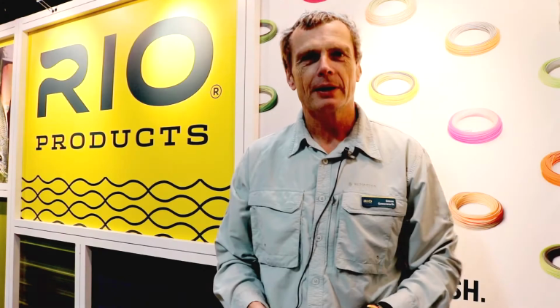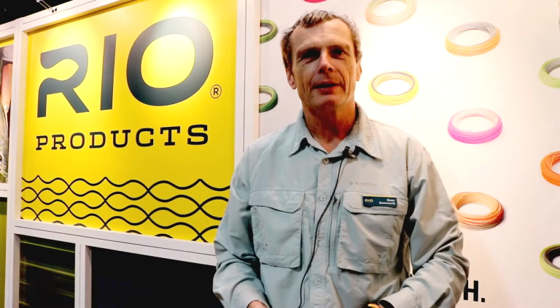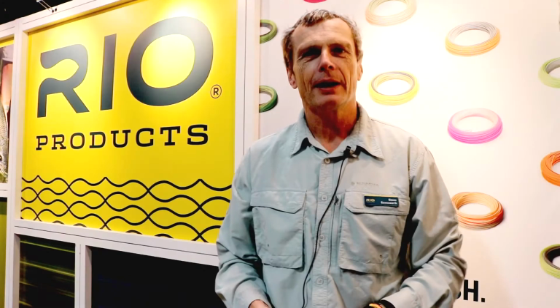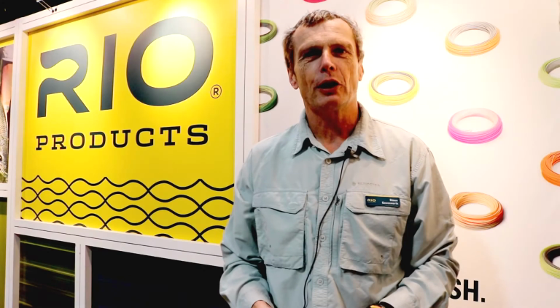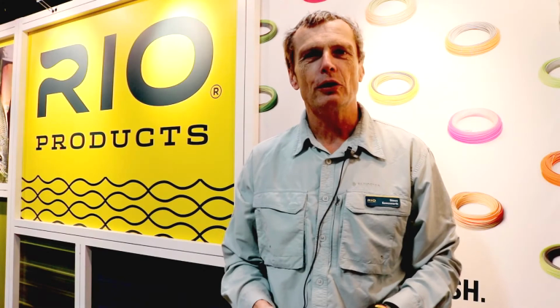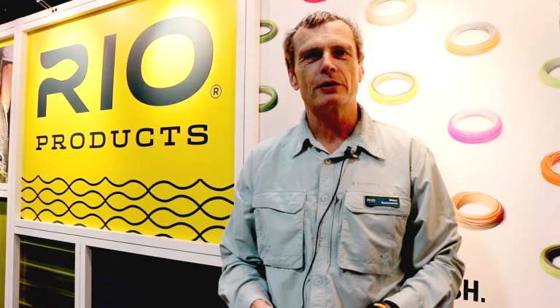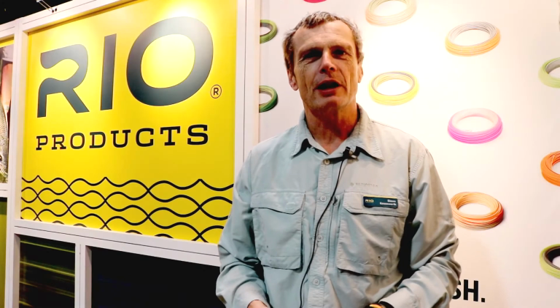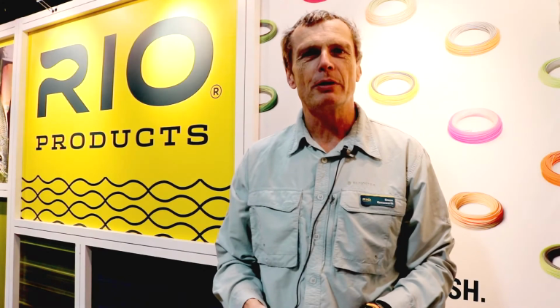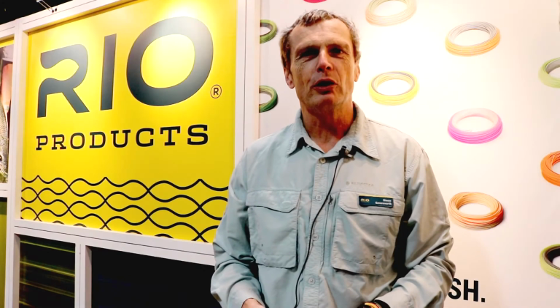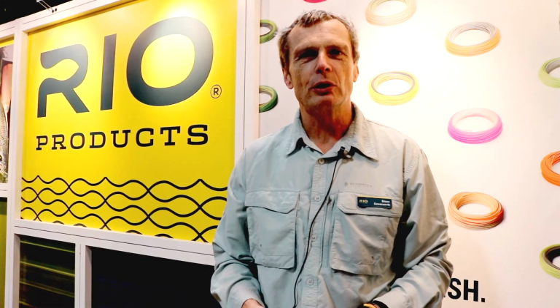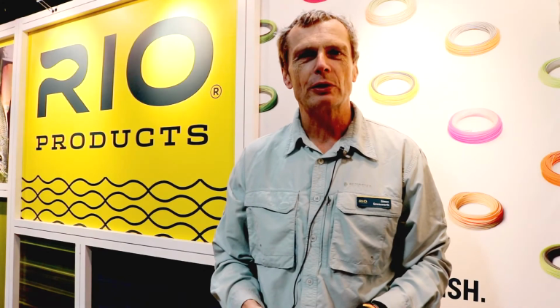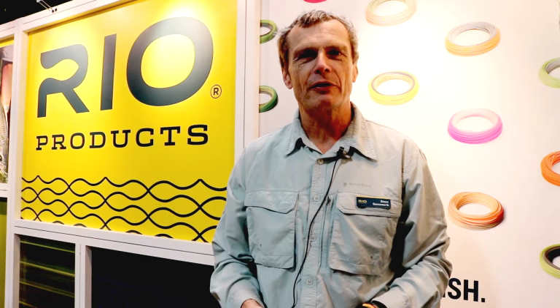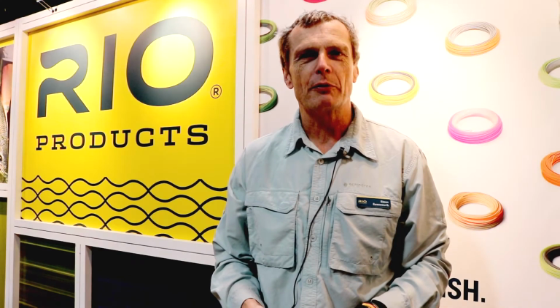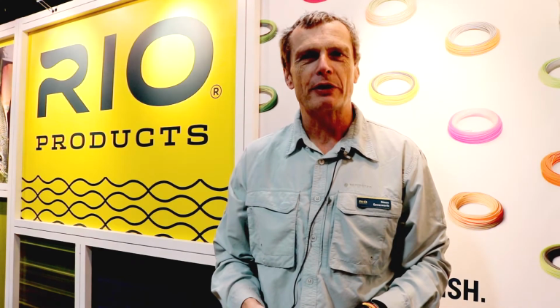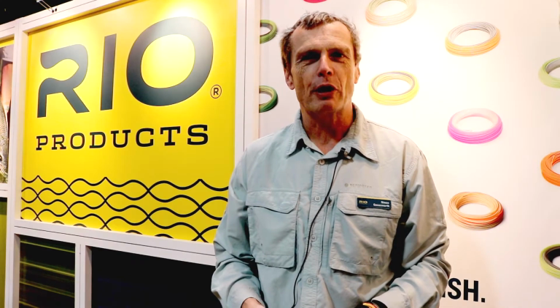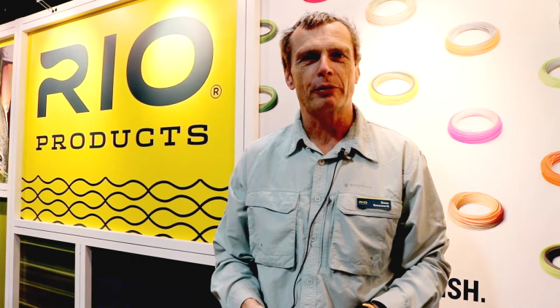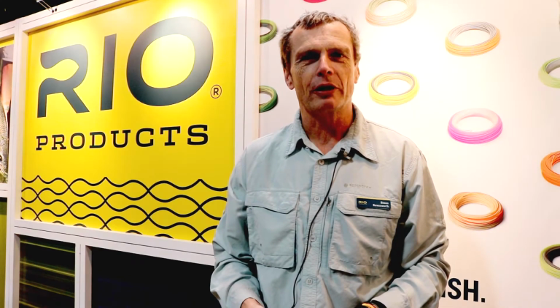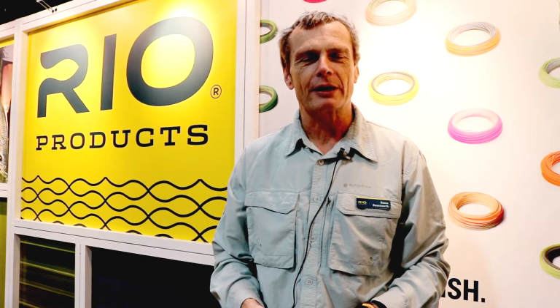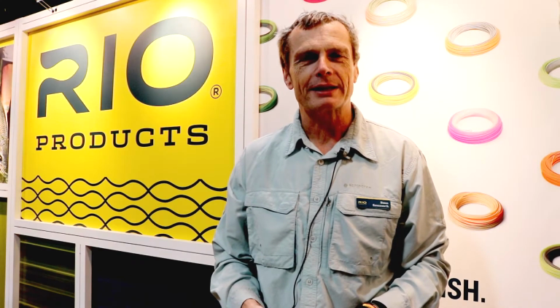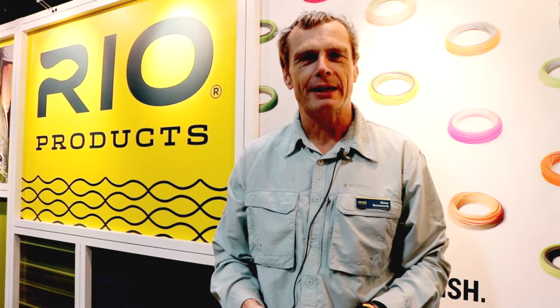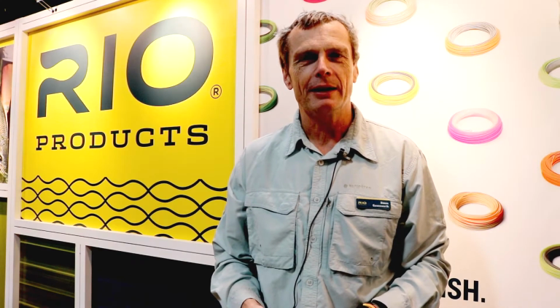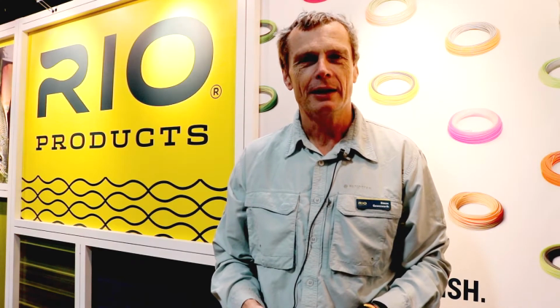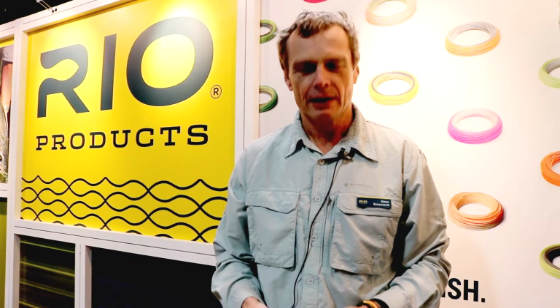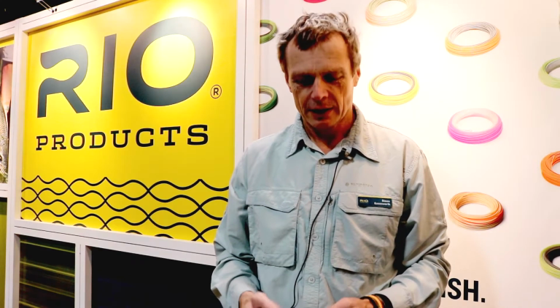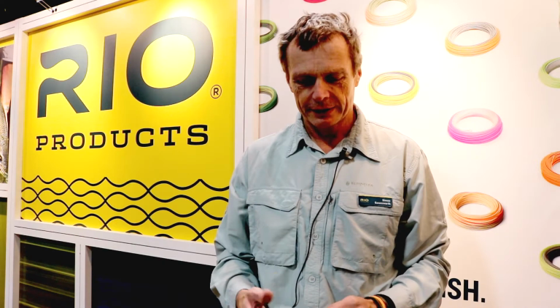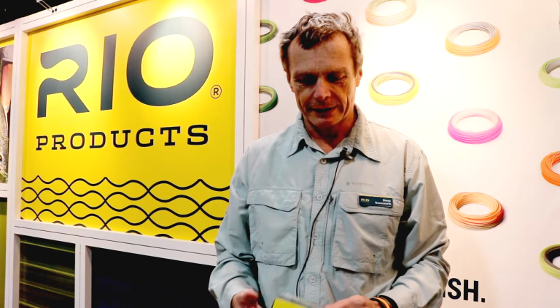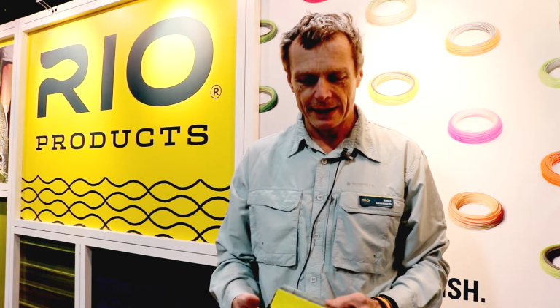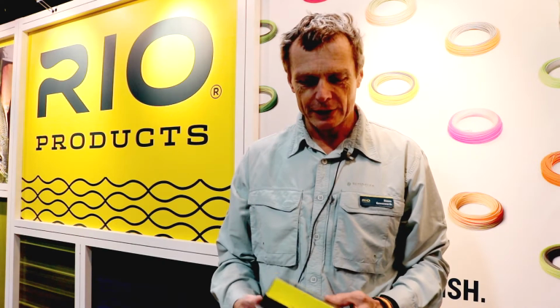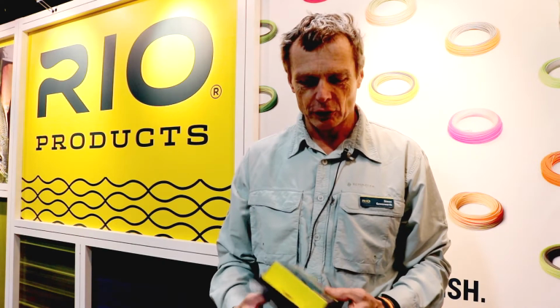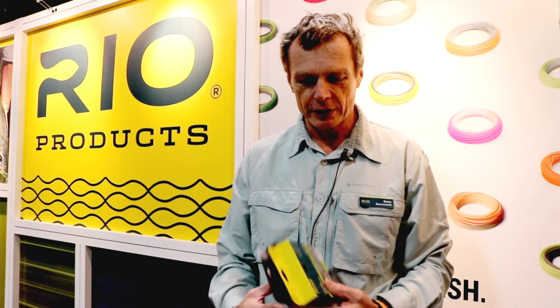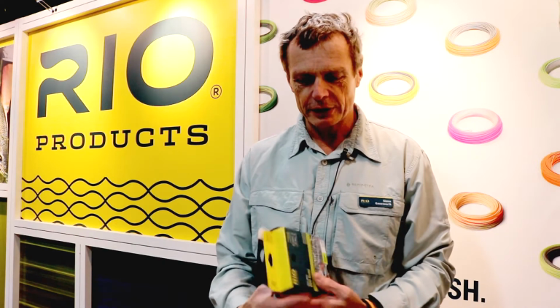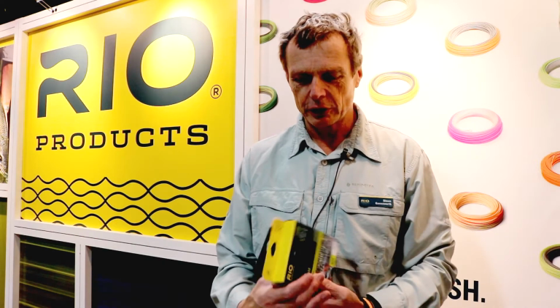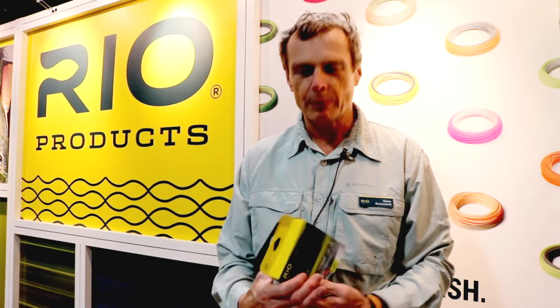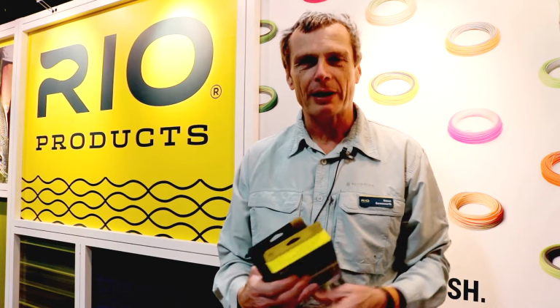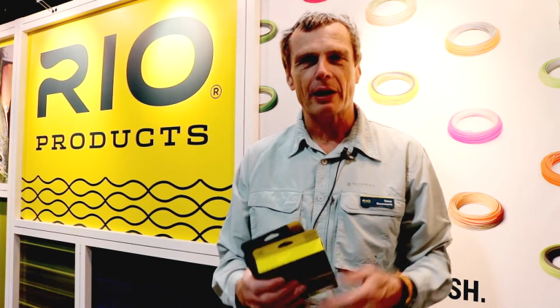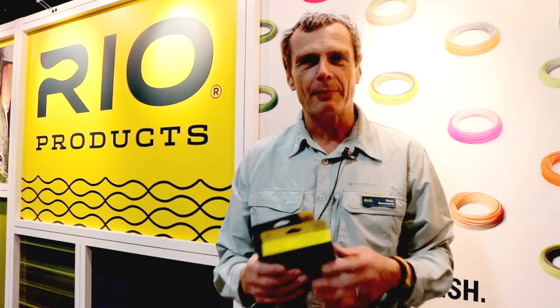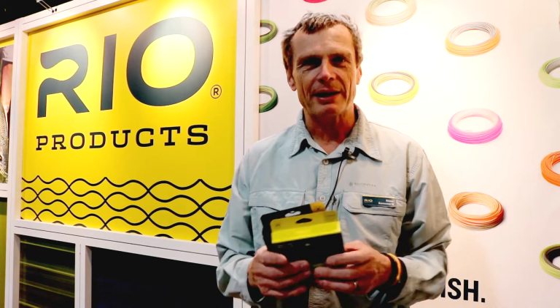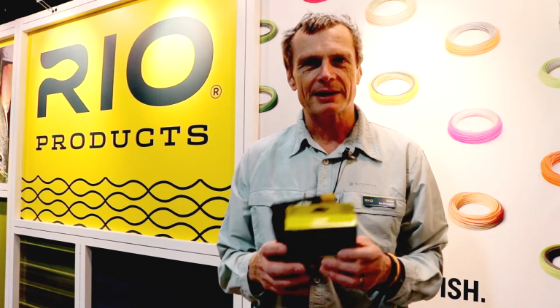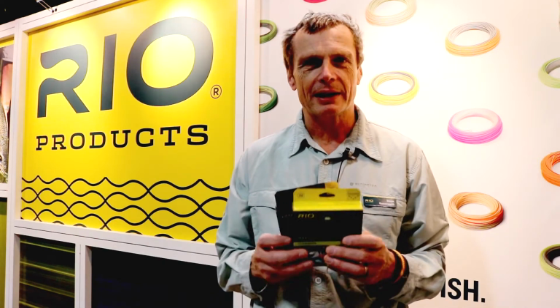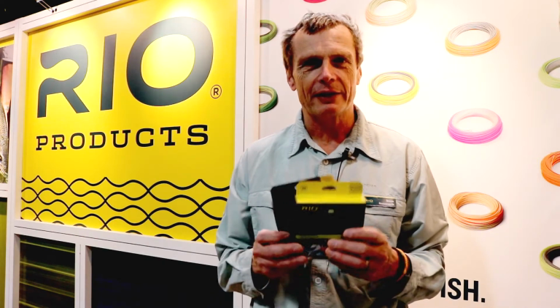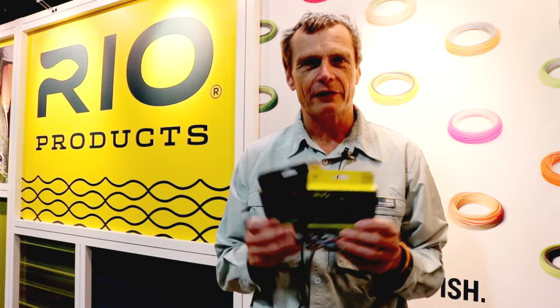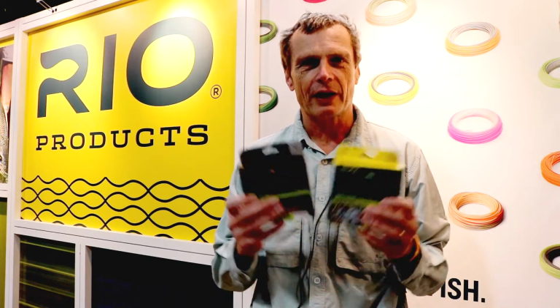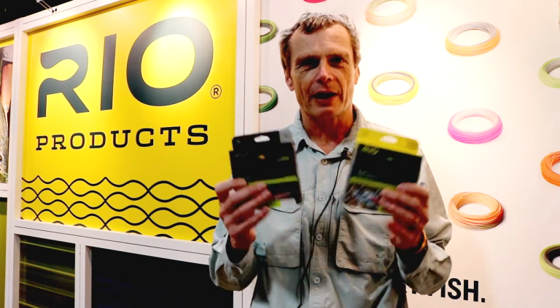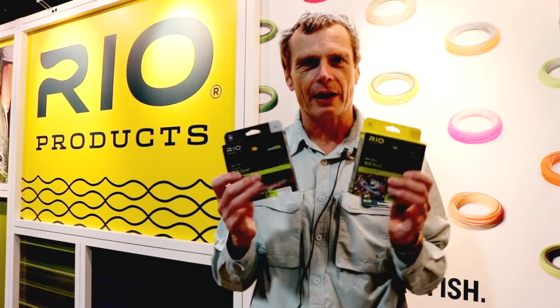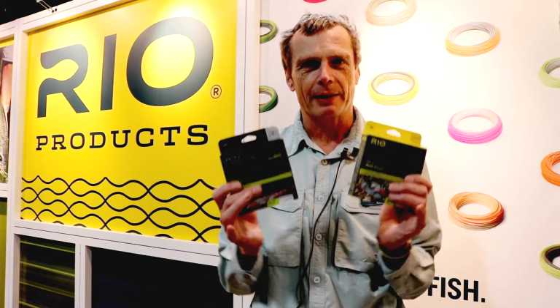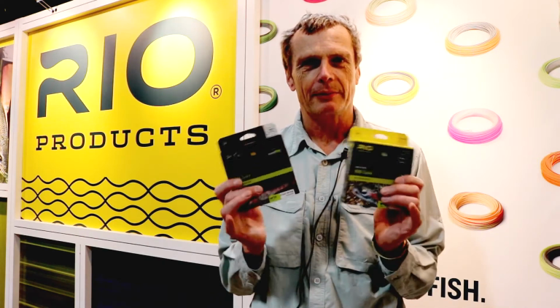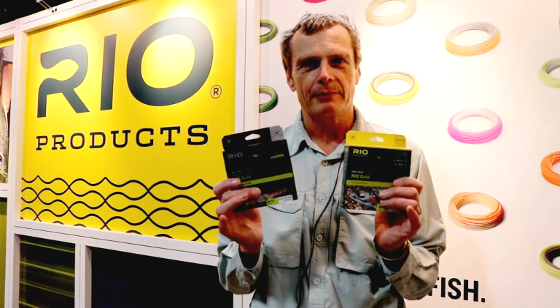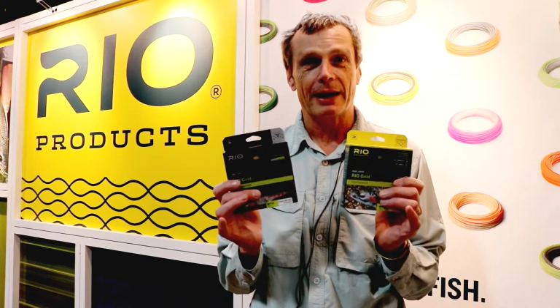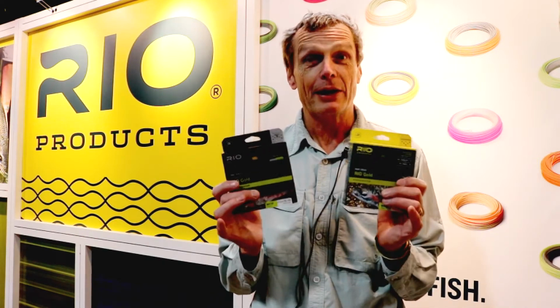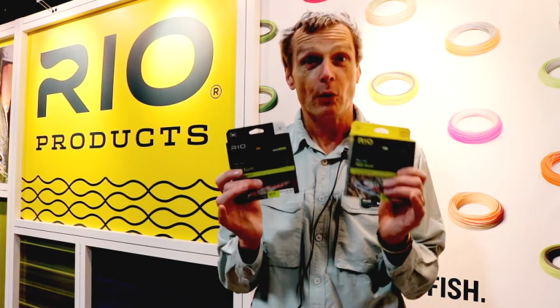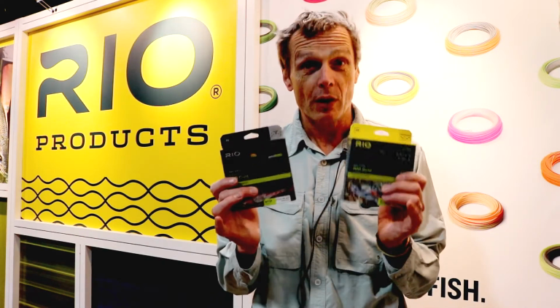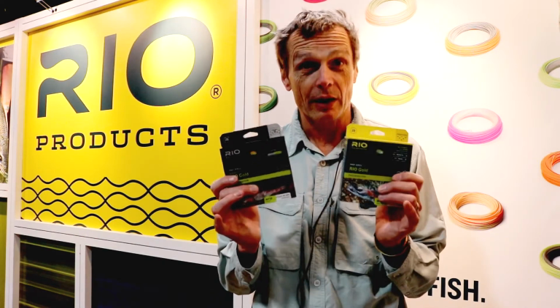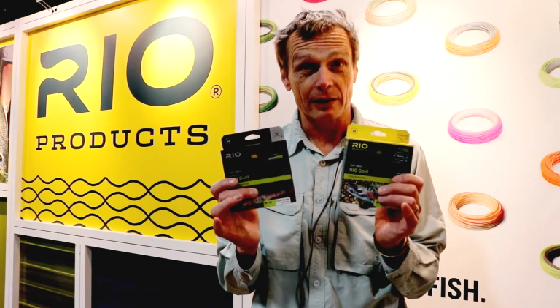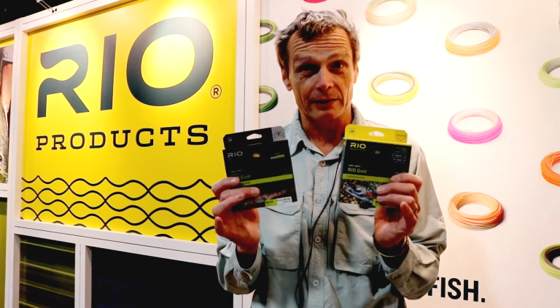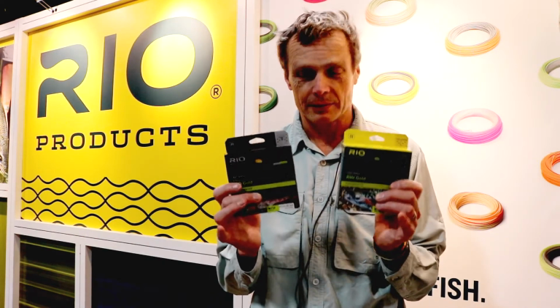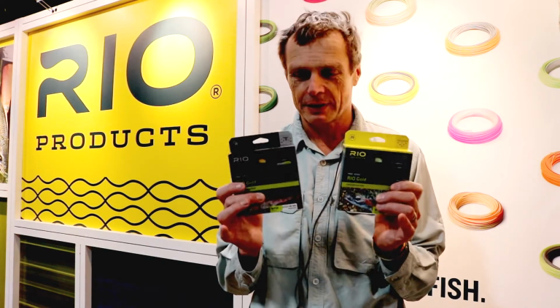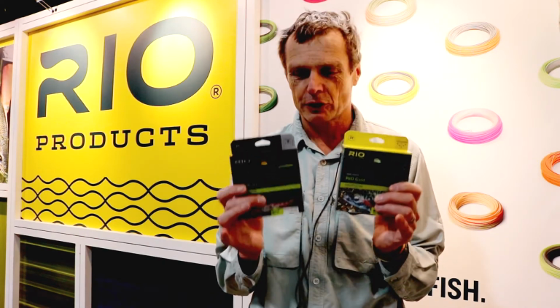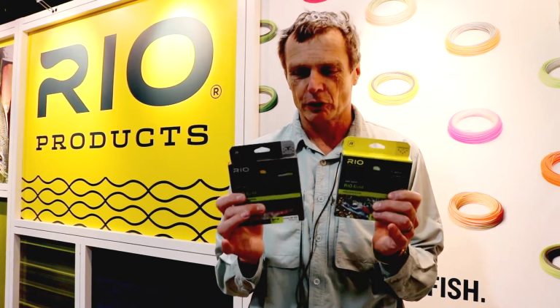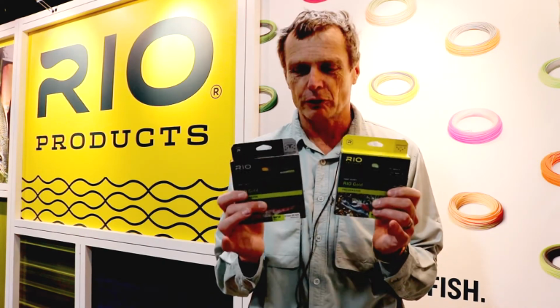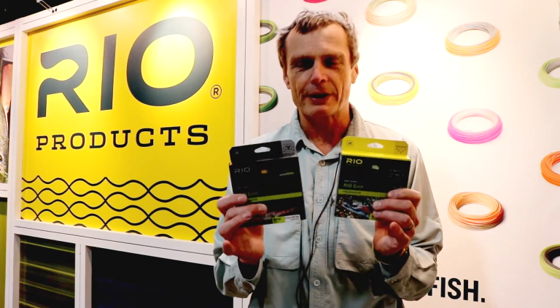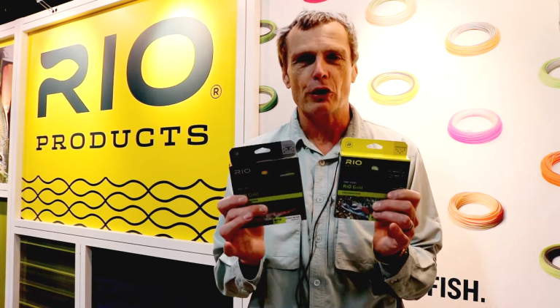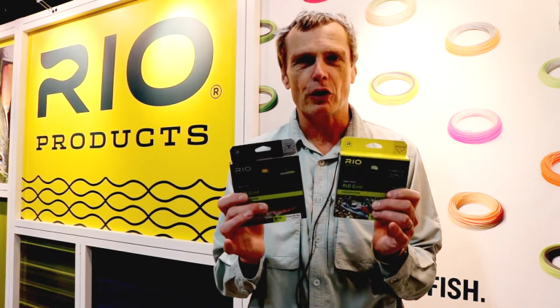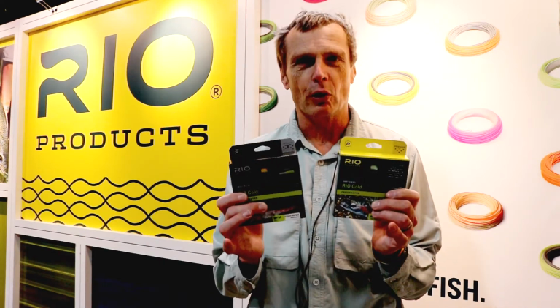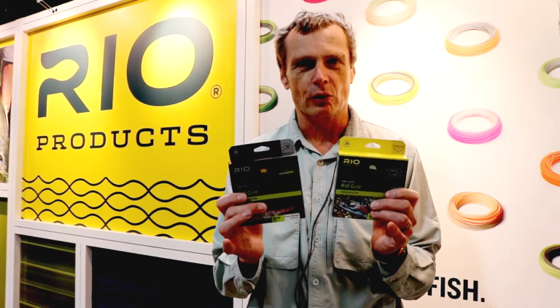Hello, Simon Gorsworth from Rio Products here. Today talking to you about our best-selling fly line in the world. It's called the Rio Gold.